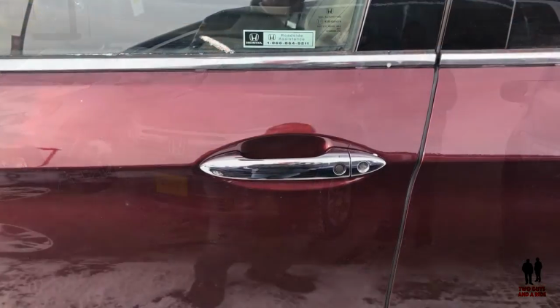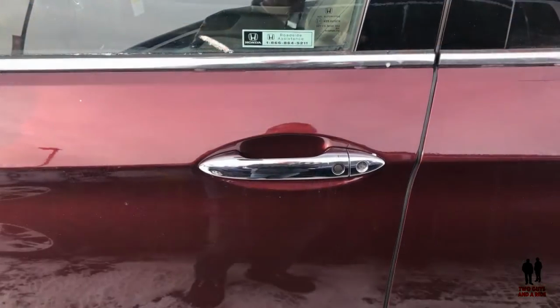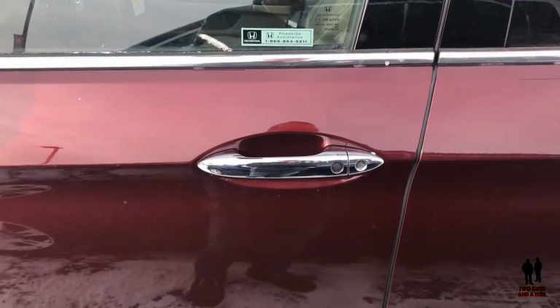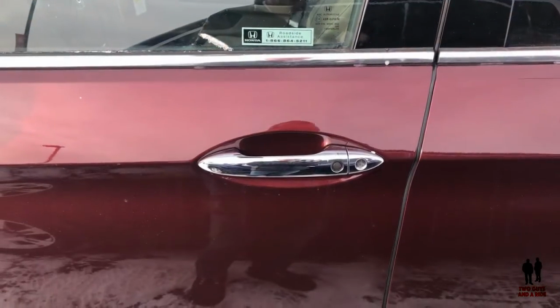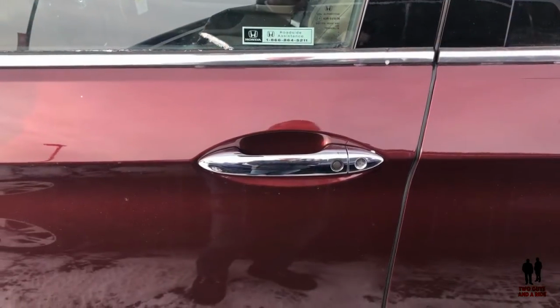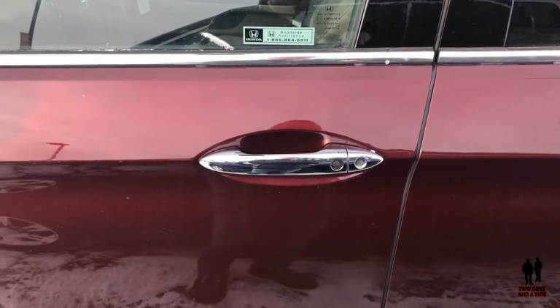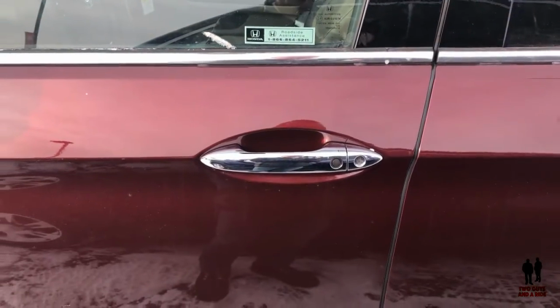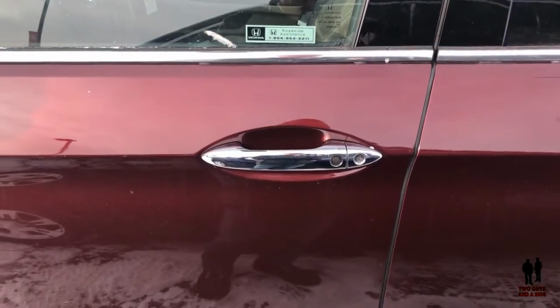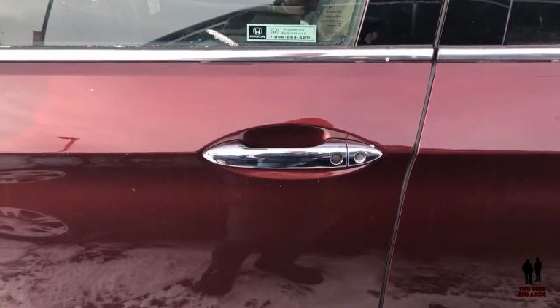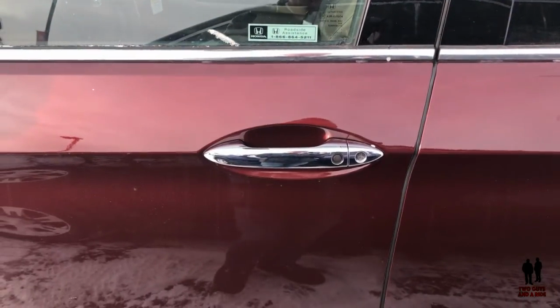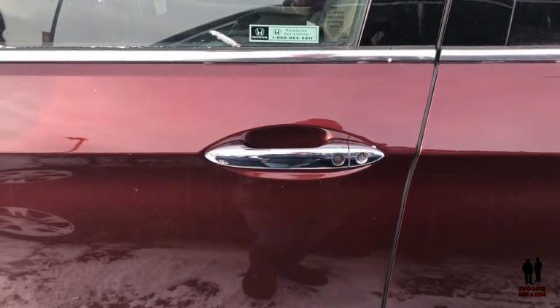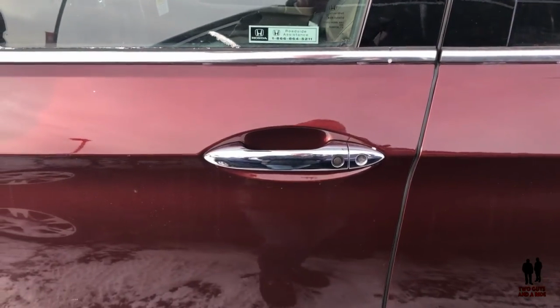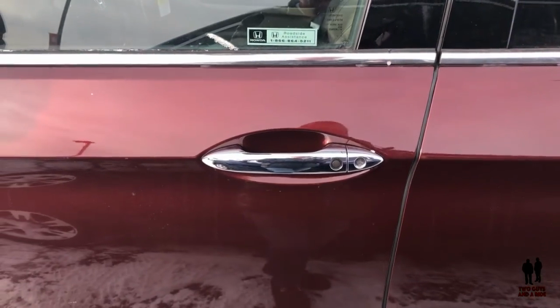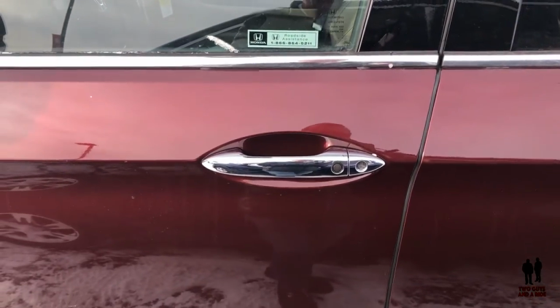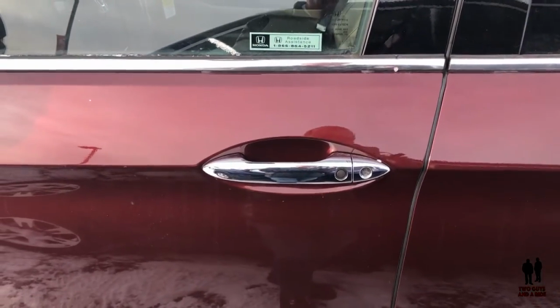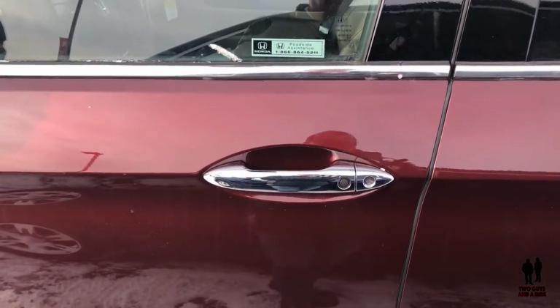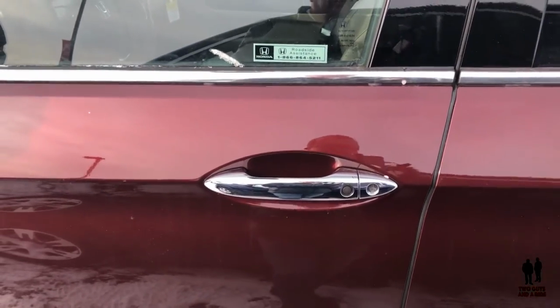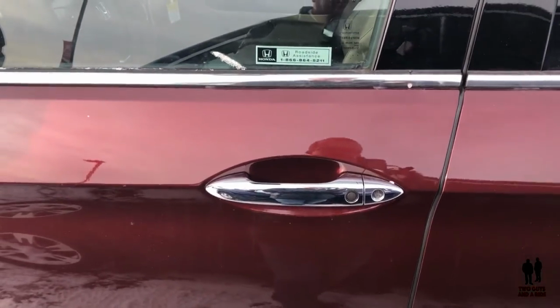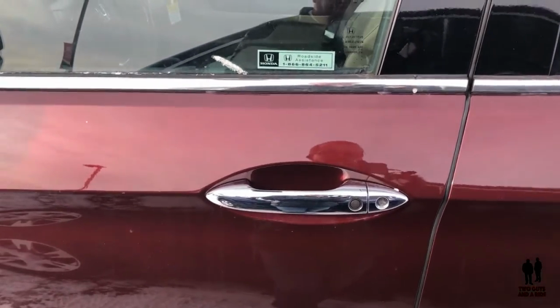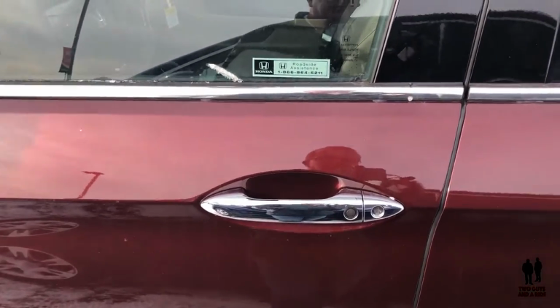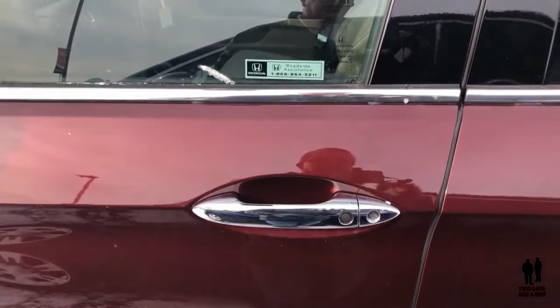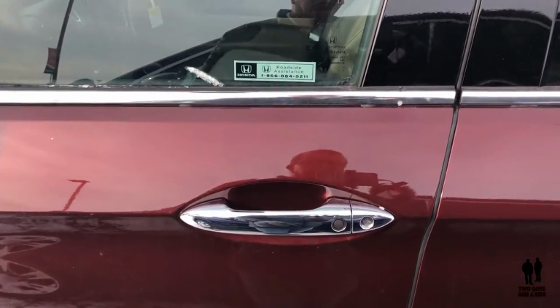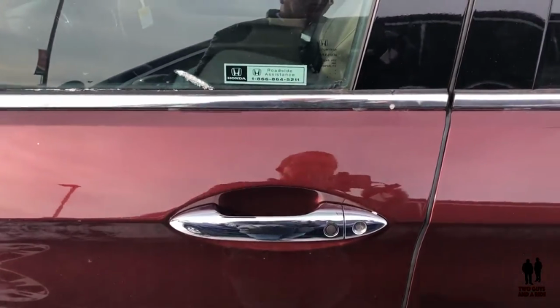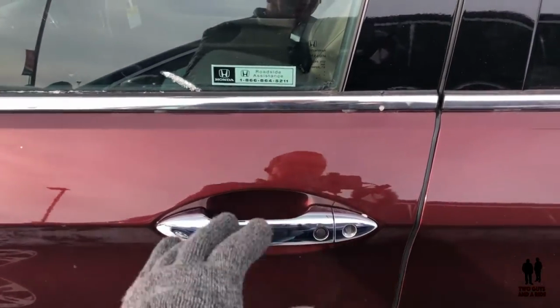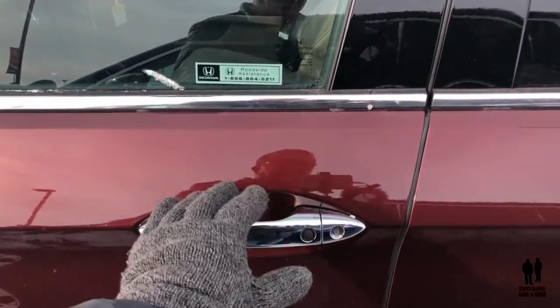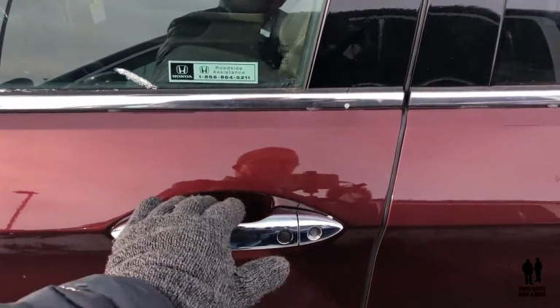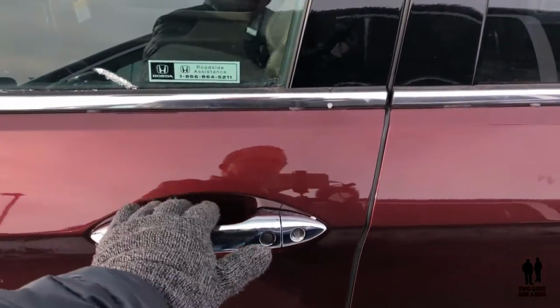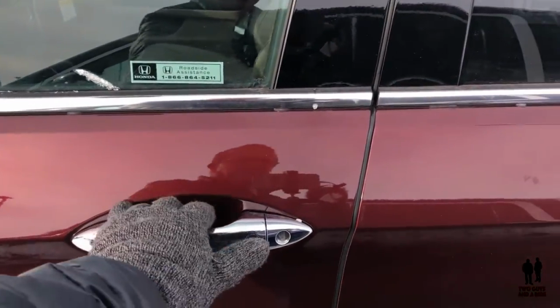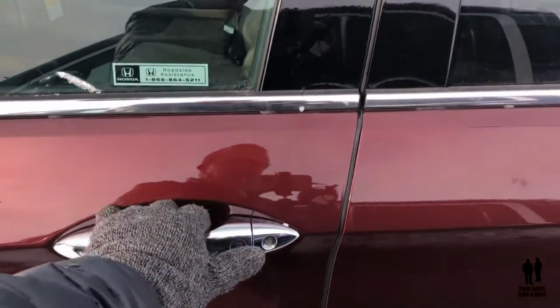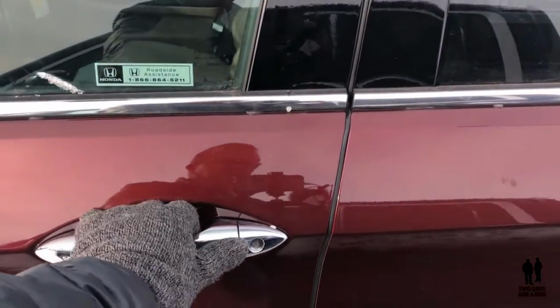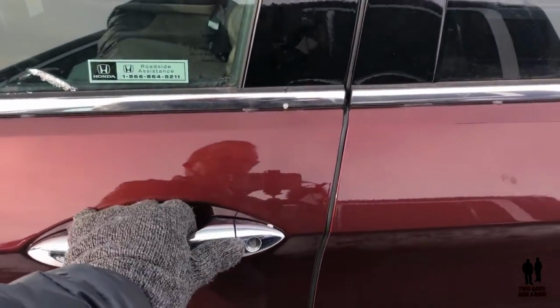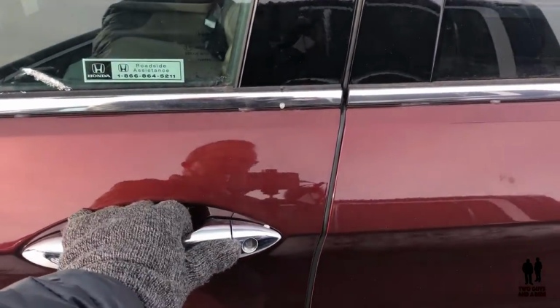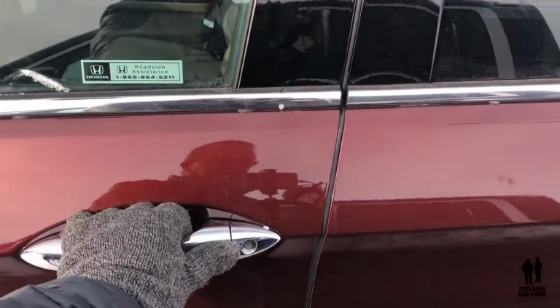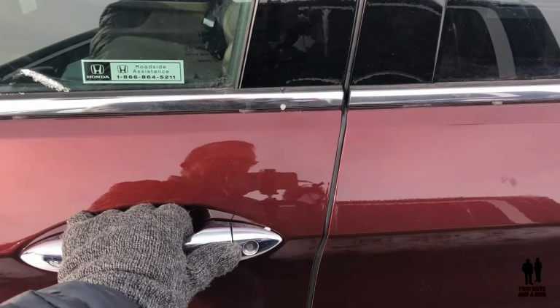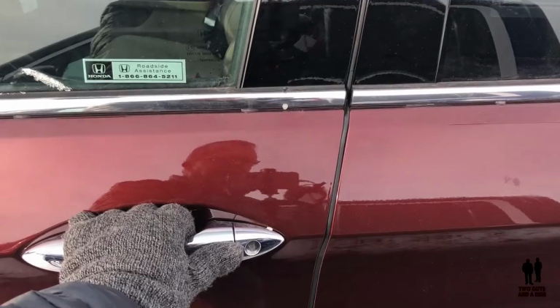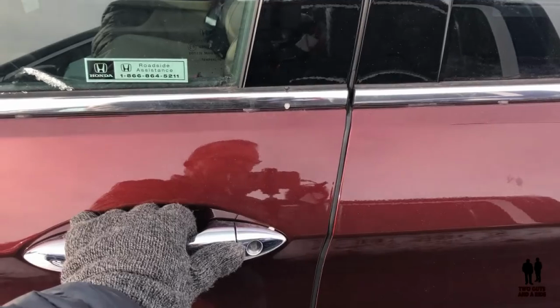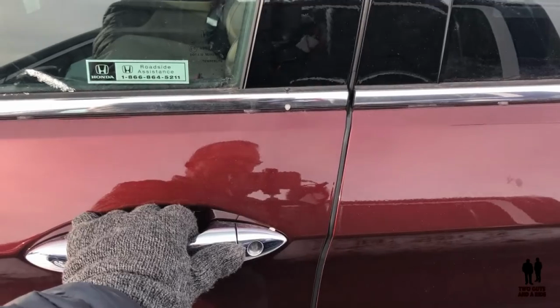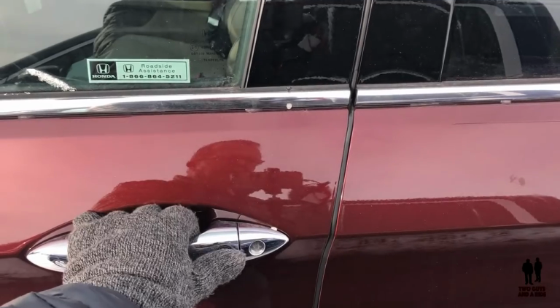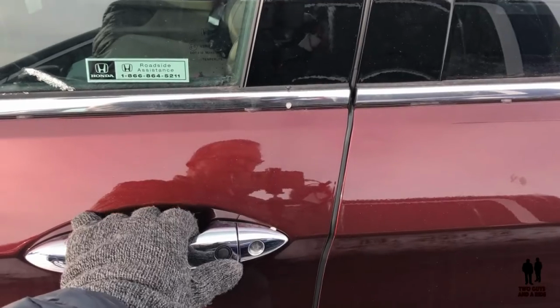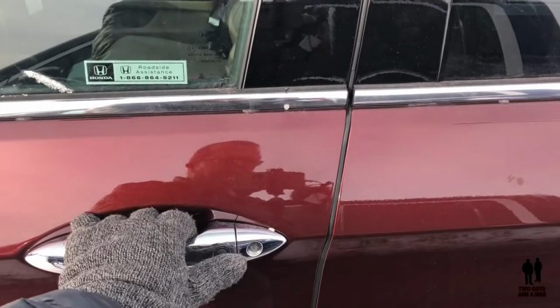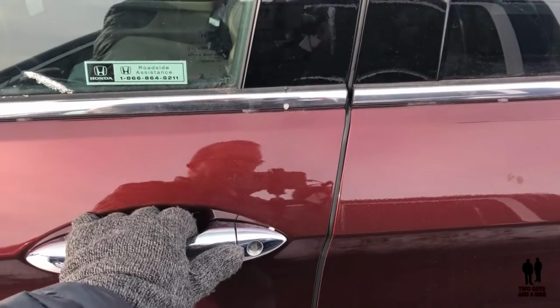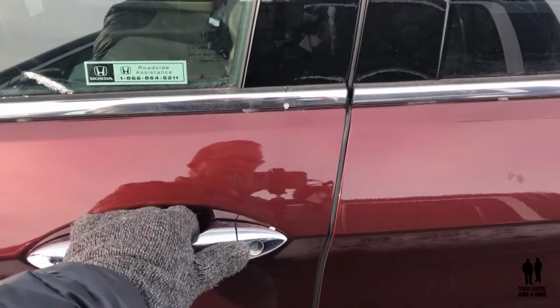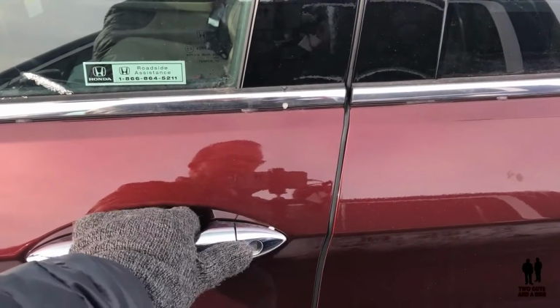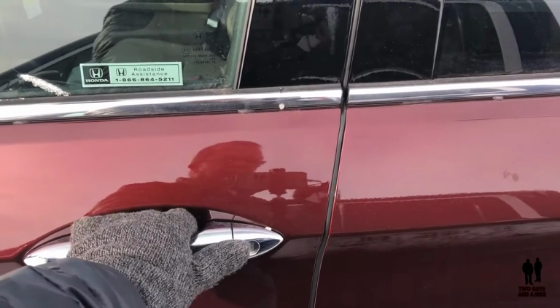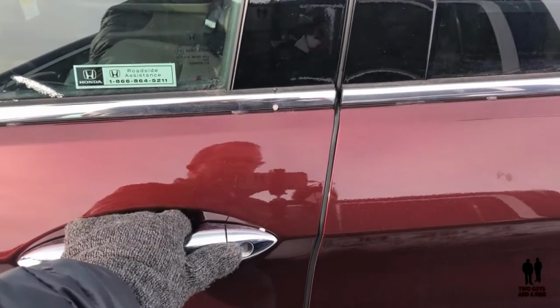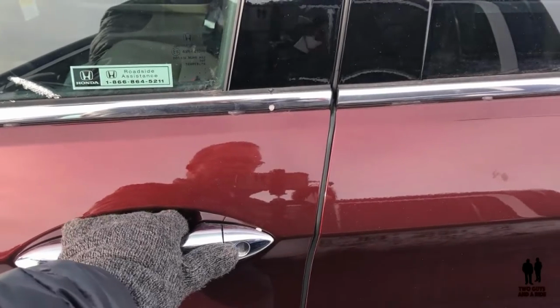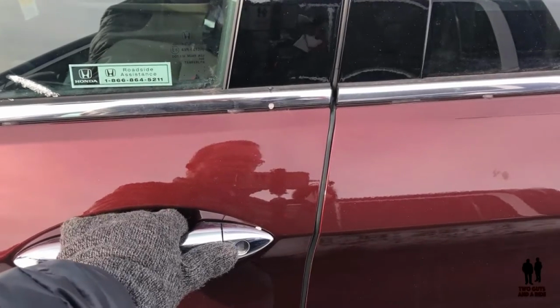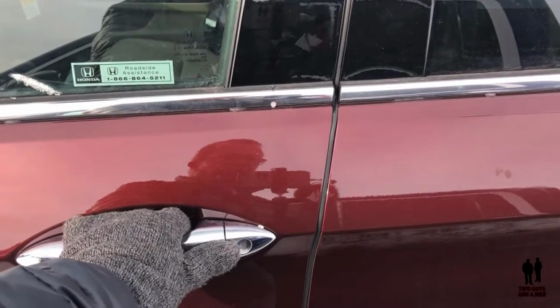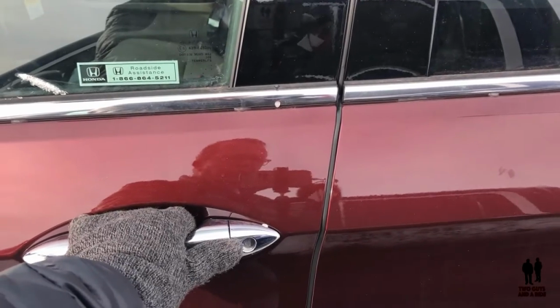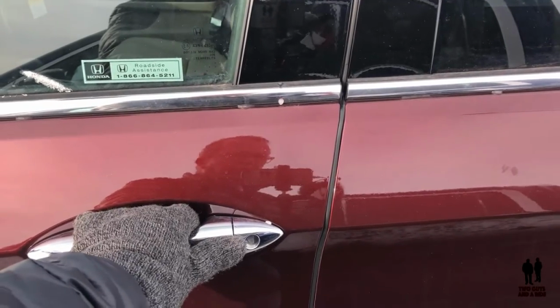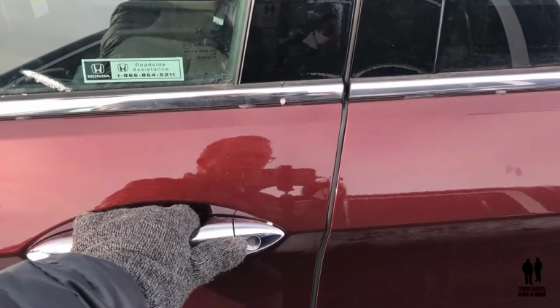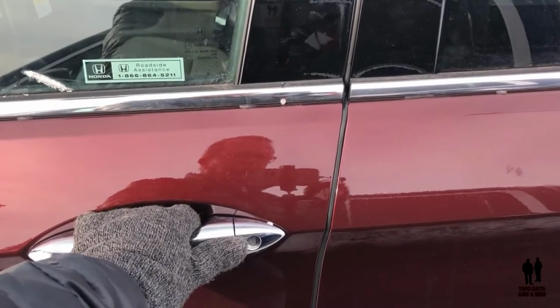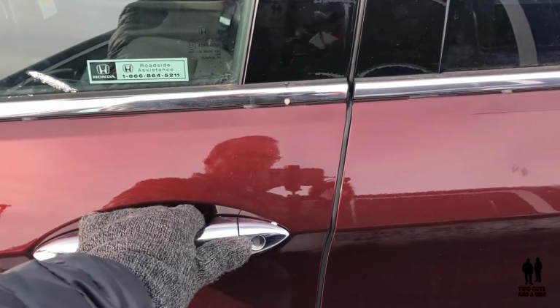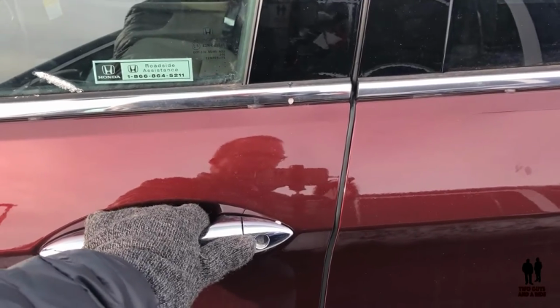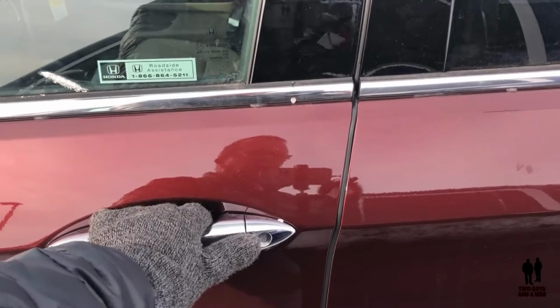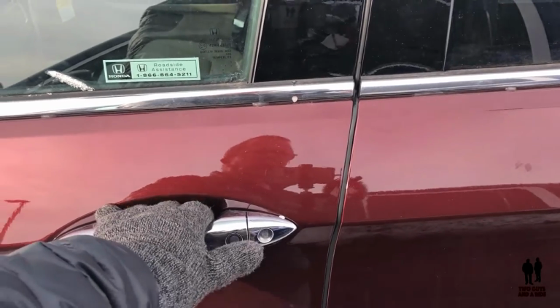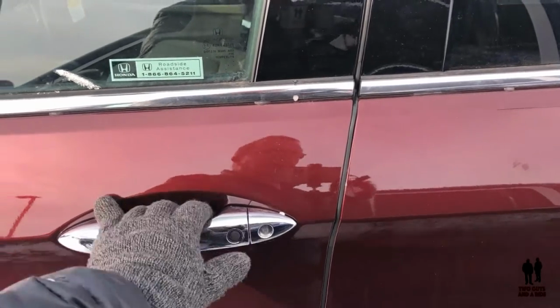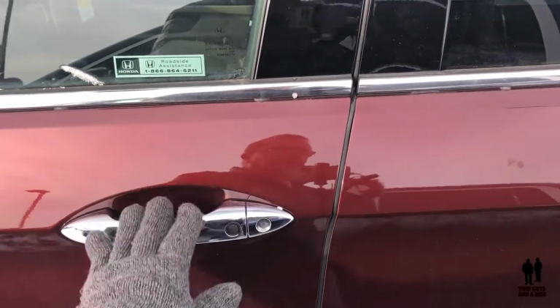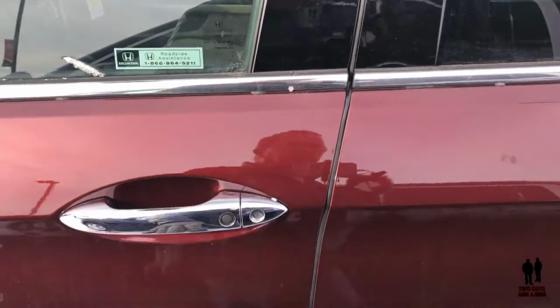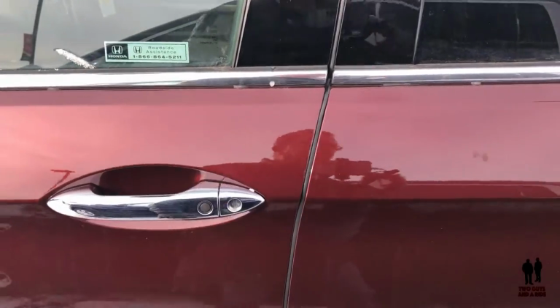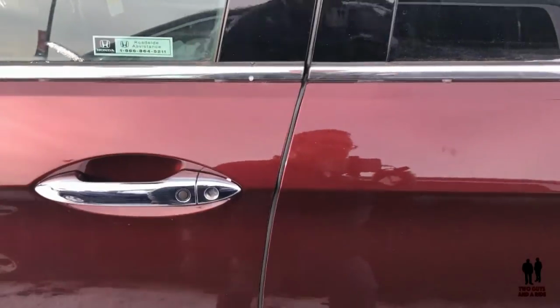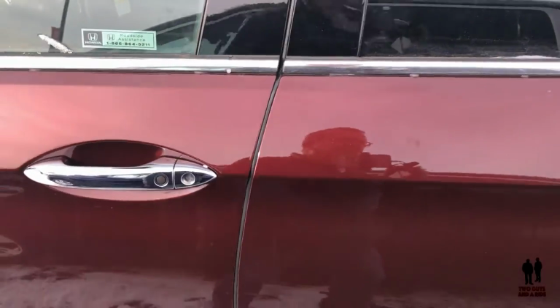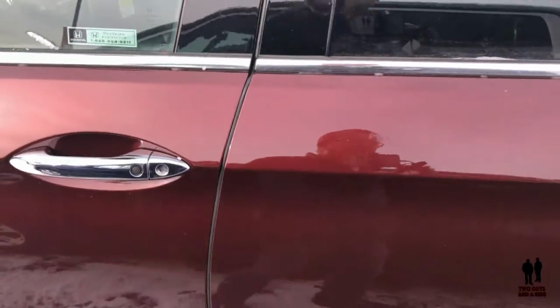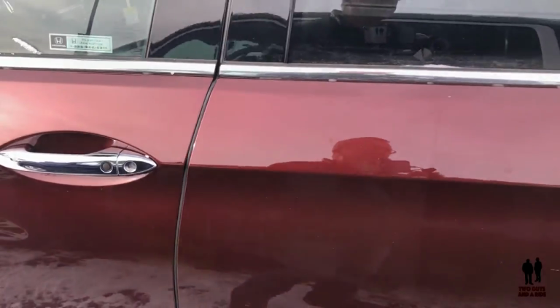To lock or unlock the vehicle, simply push the black button to lock it; push it and hold it, and it will unlock the vehicle.